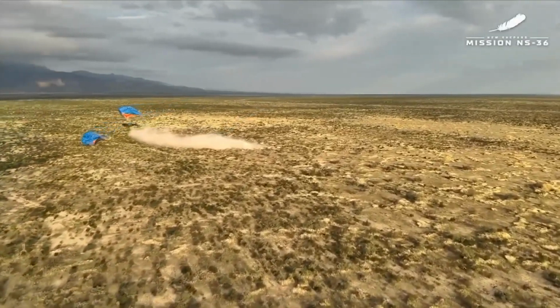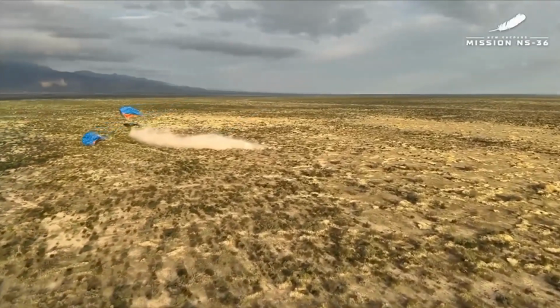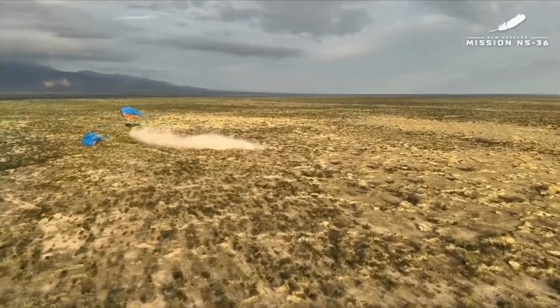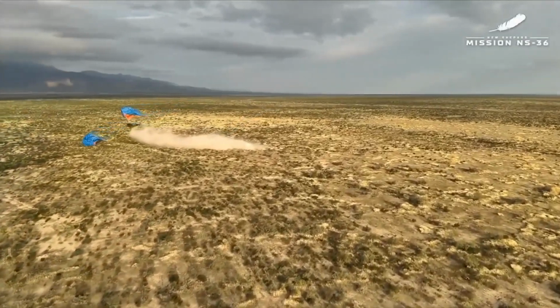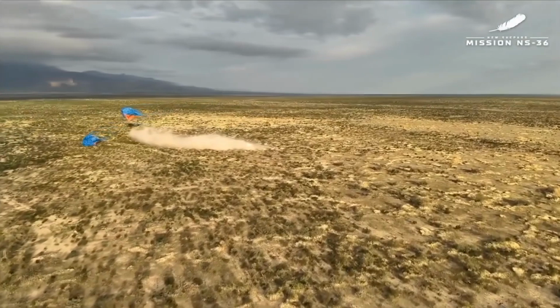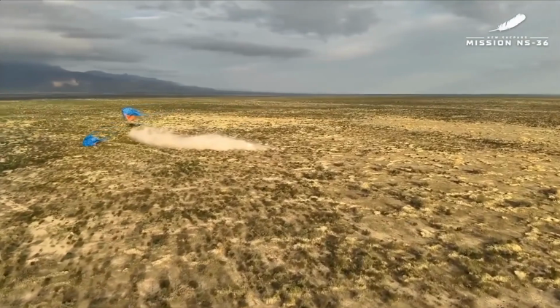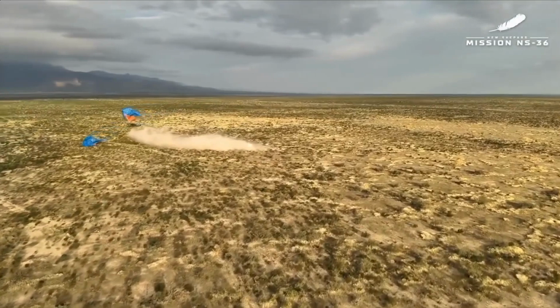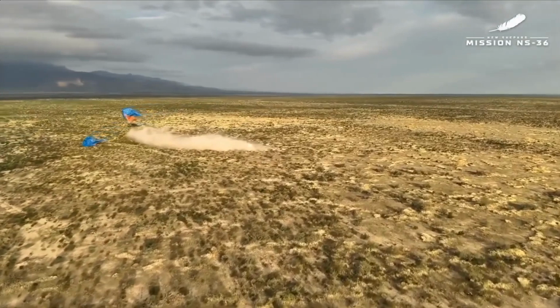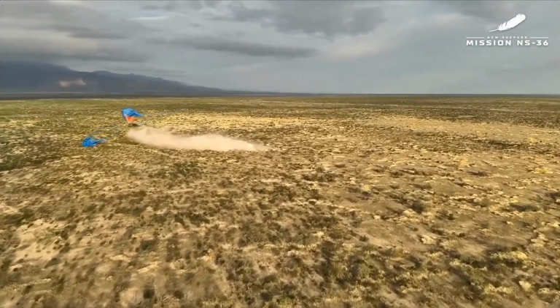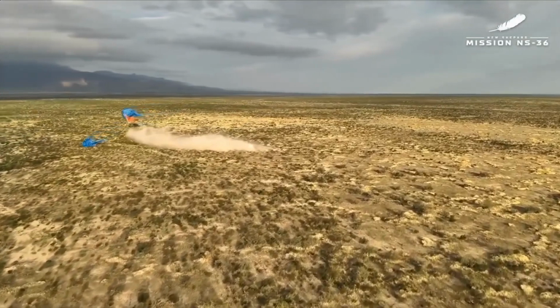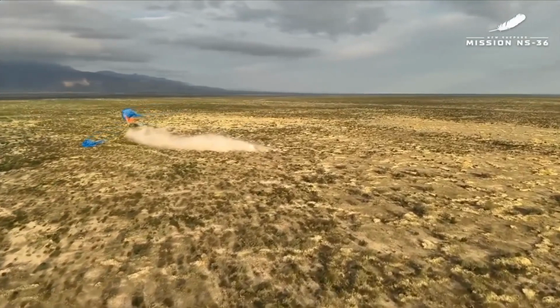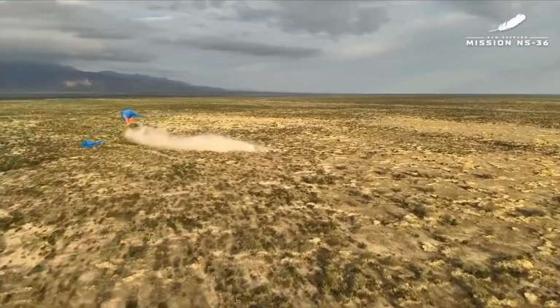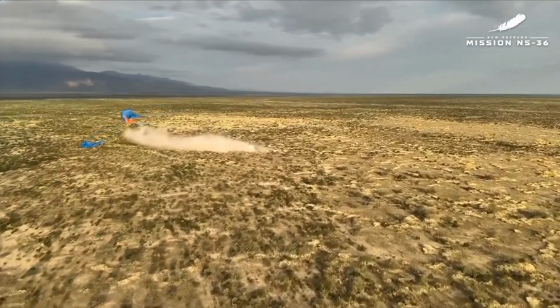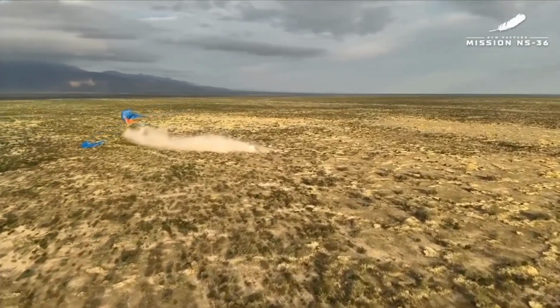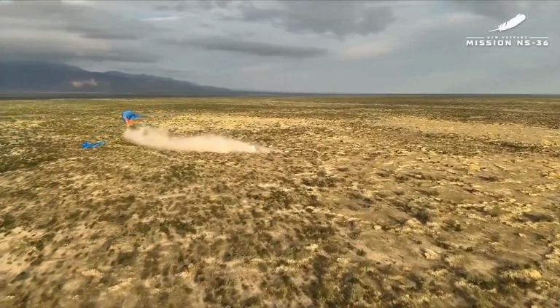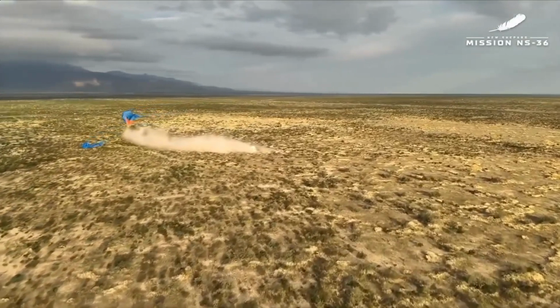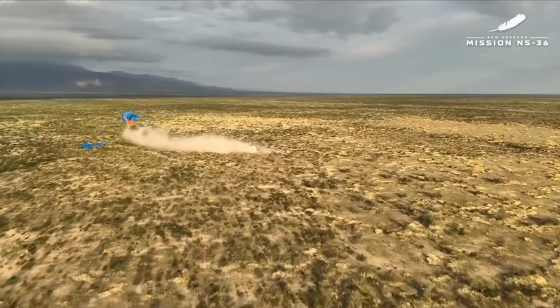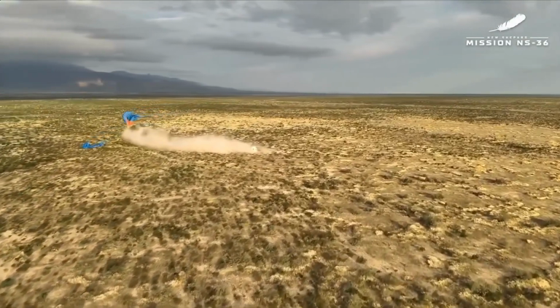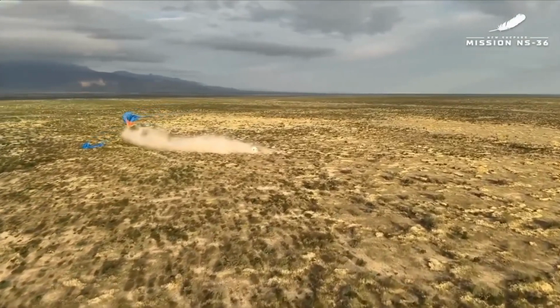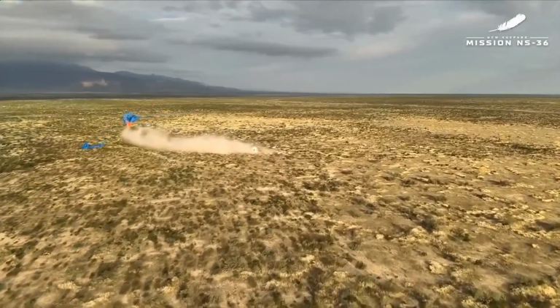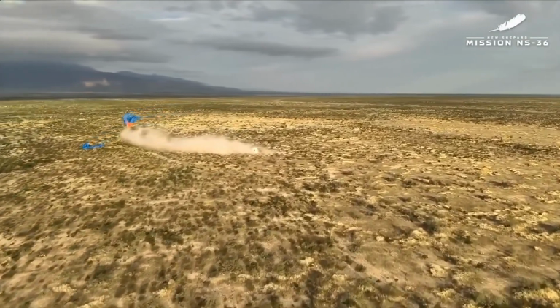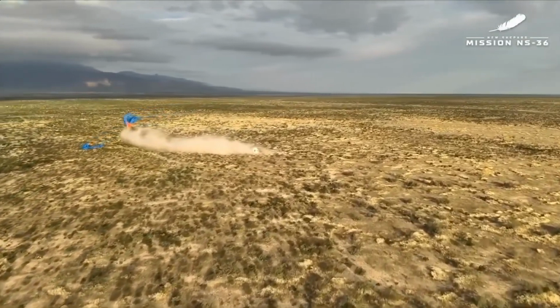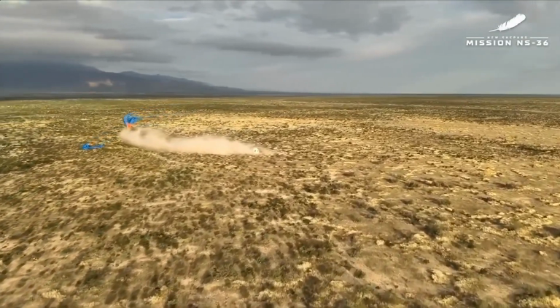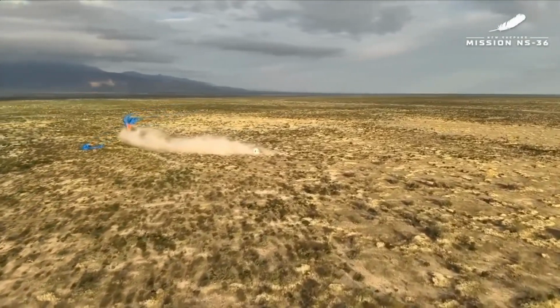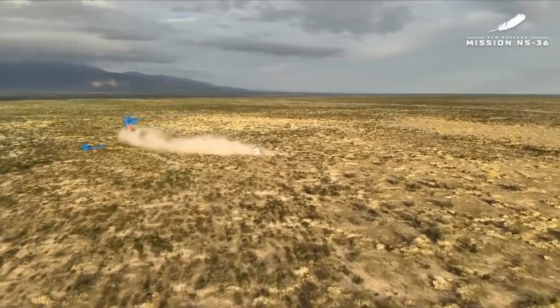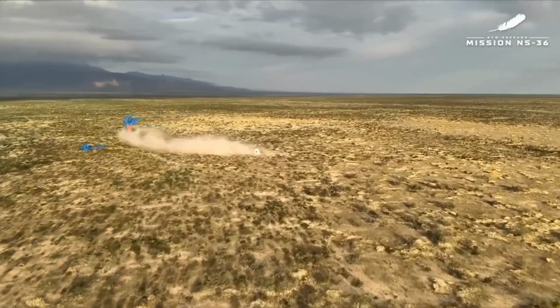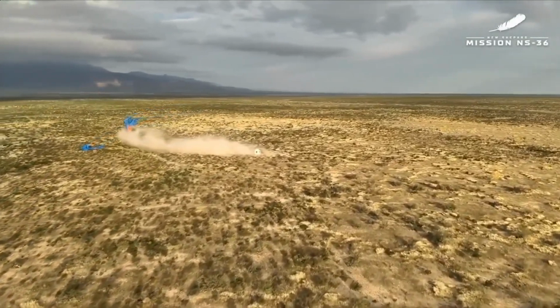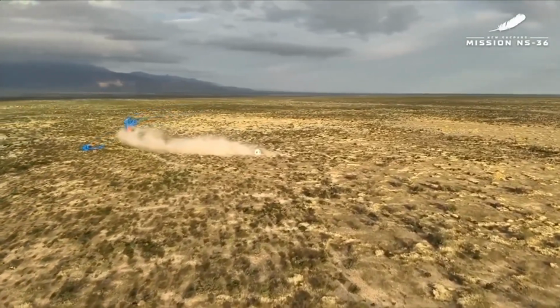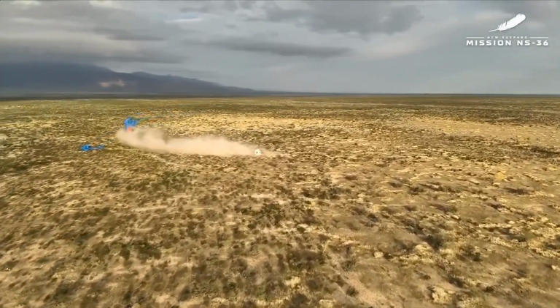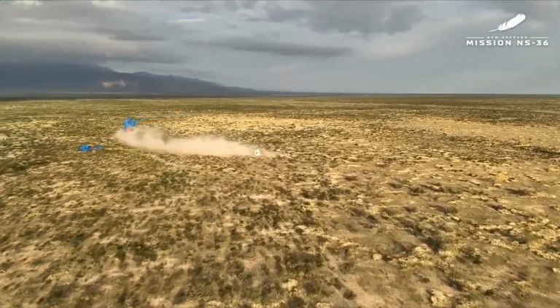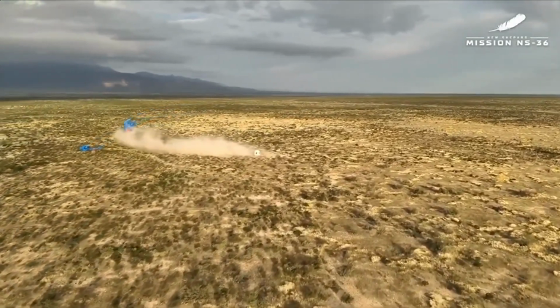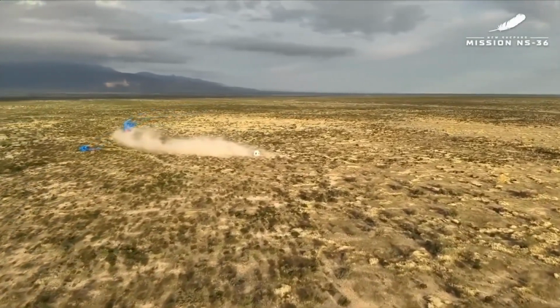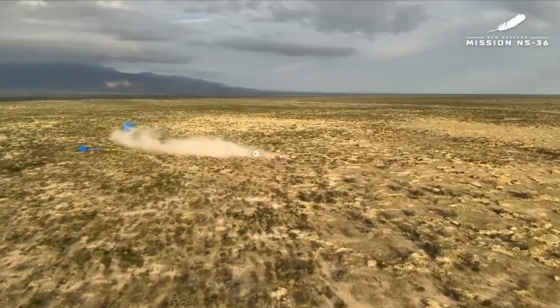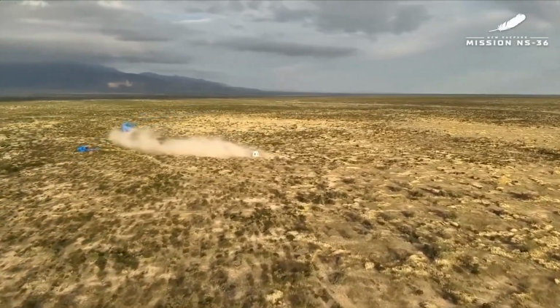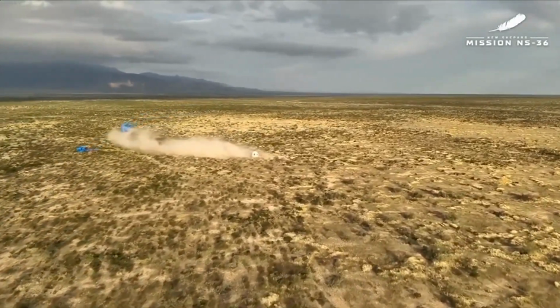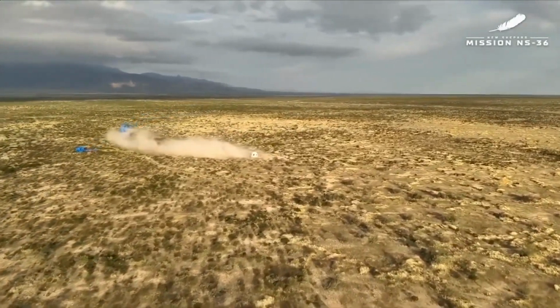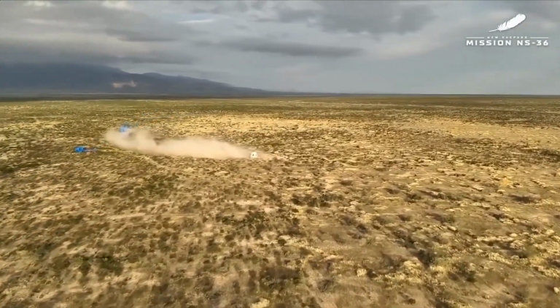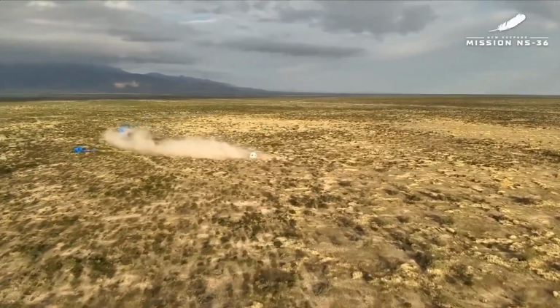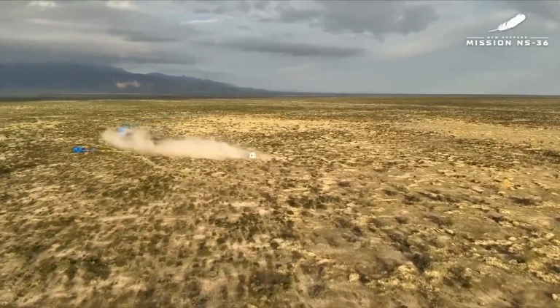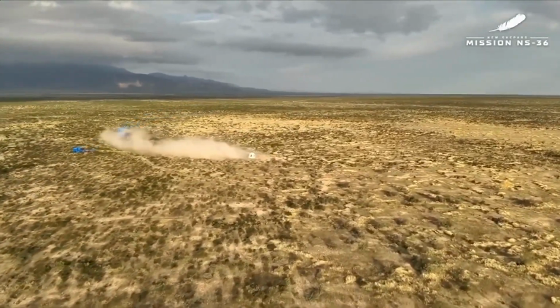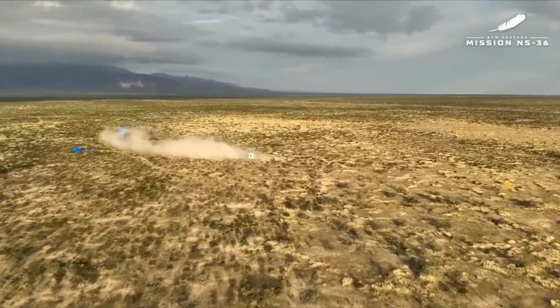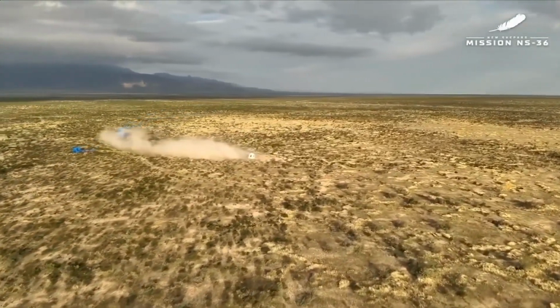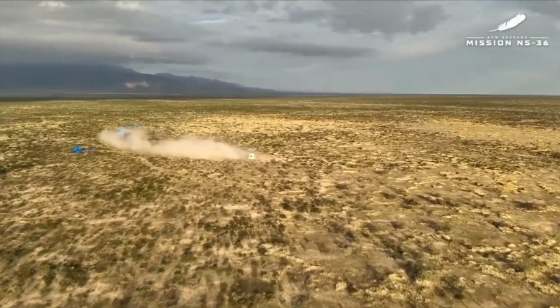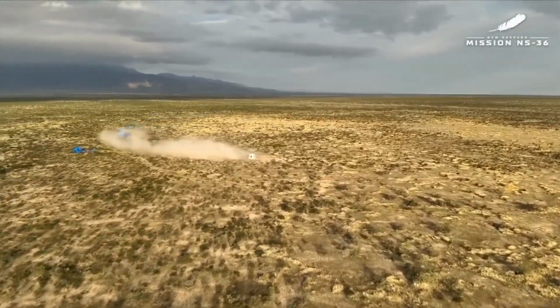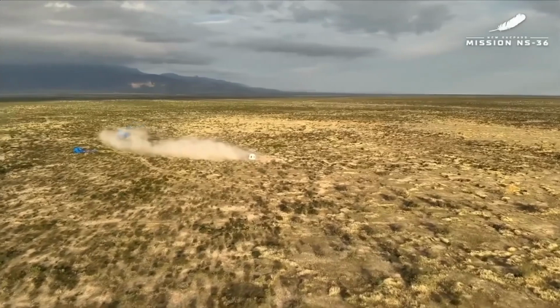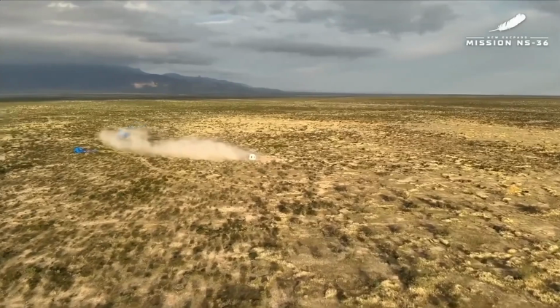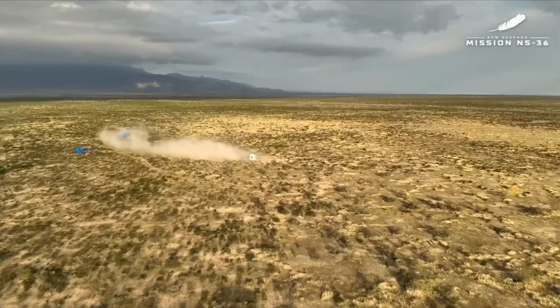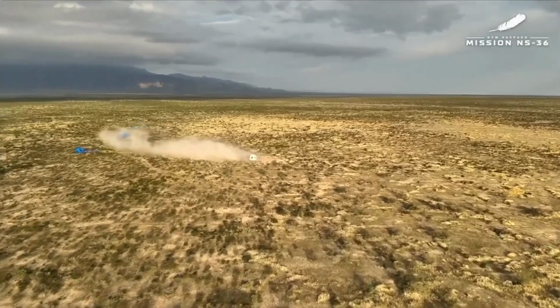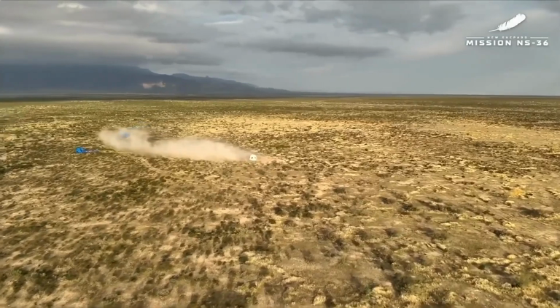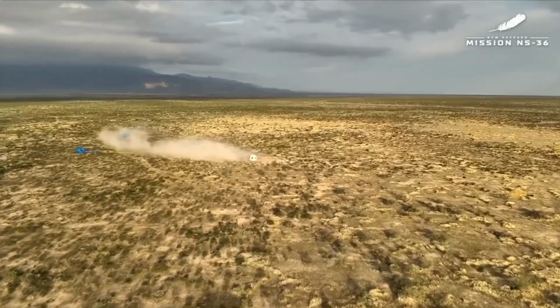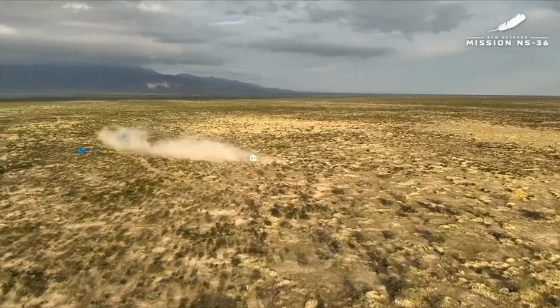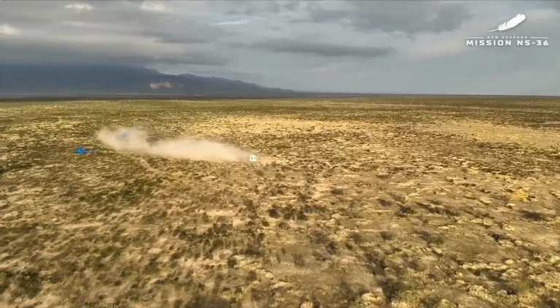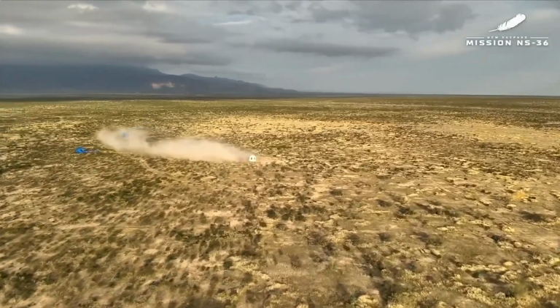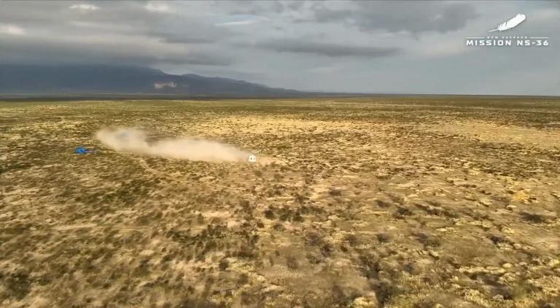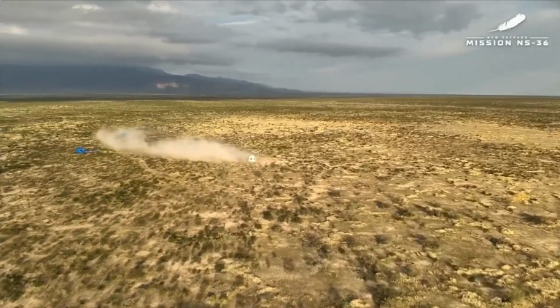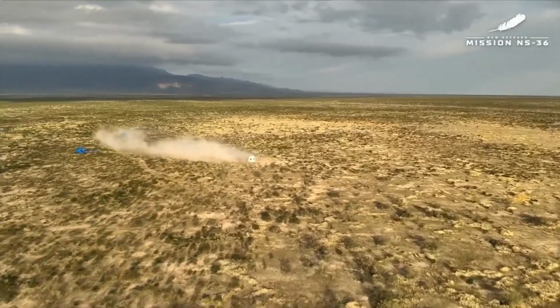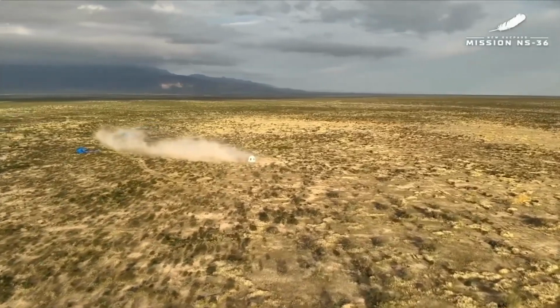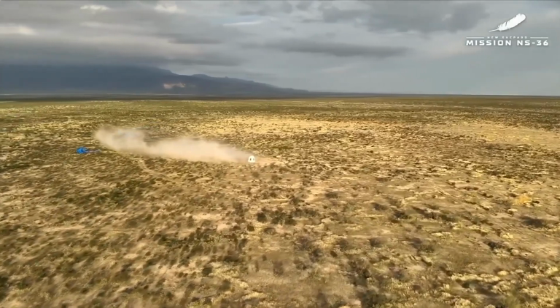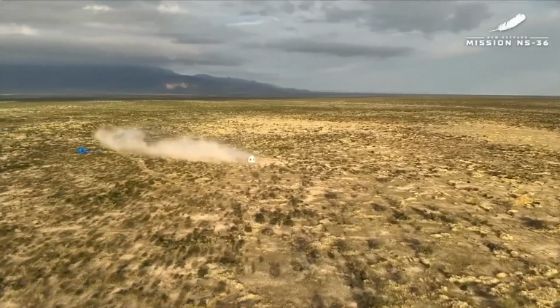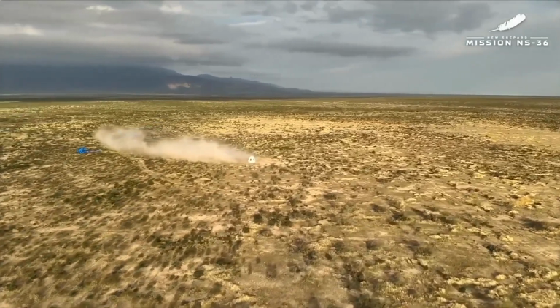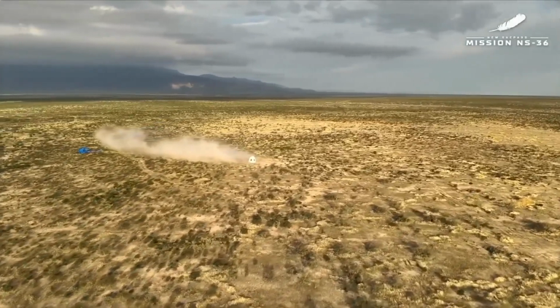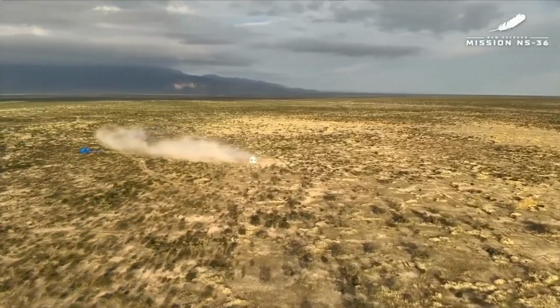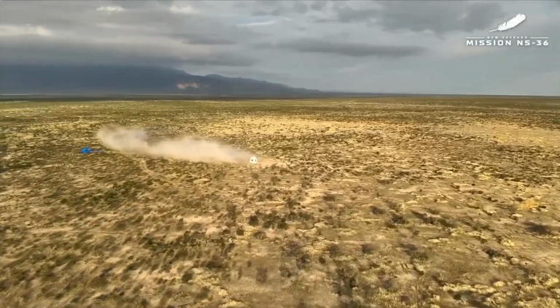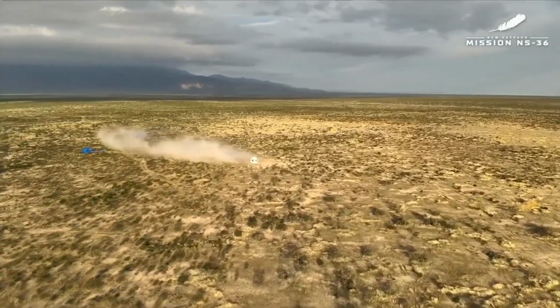Now our capsule recovery team is currently en route to meet the astronauts in the capsule. They're going to safe the capsule and get ready to open that hatch.